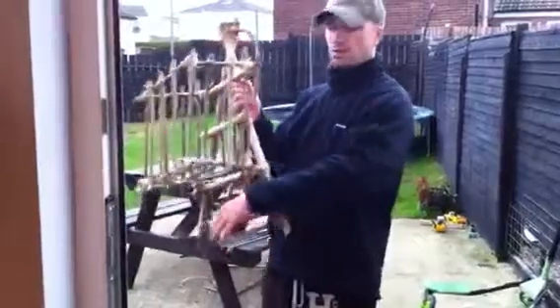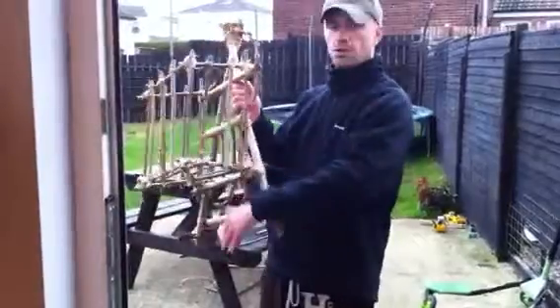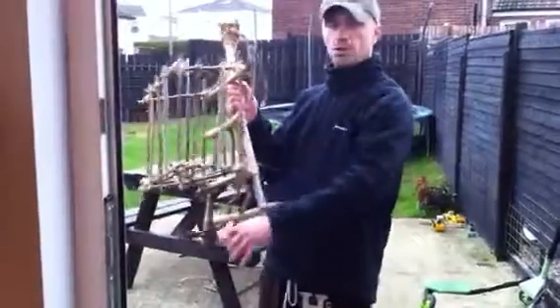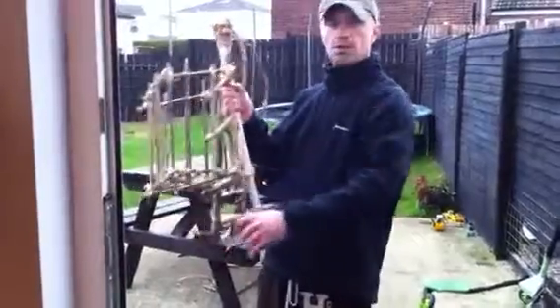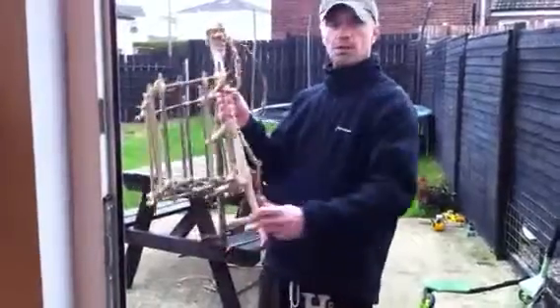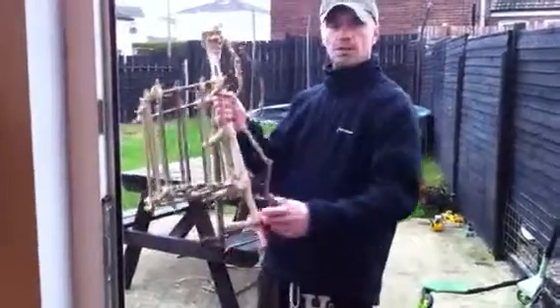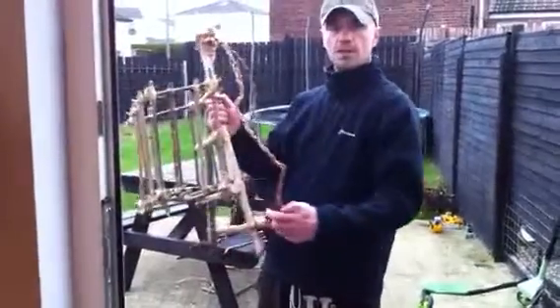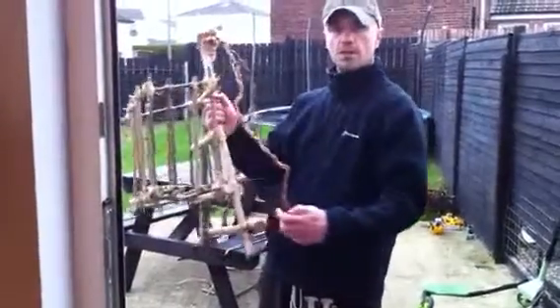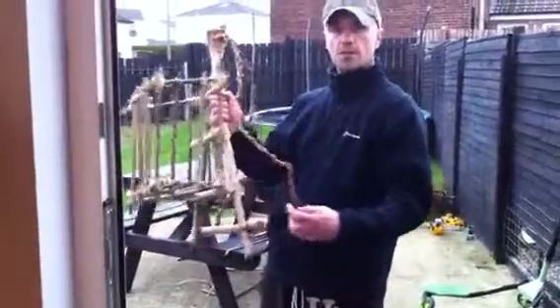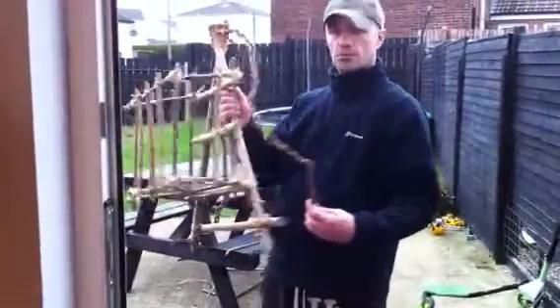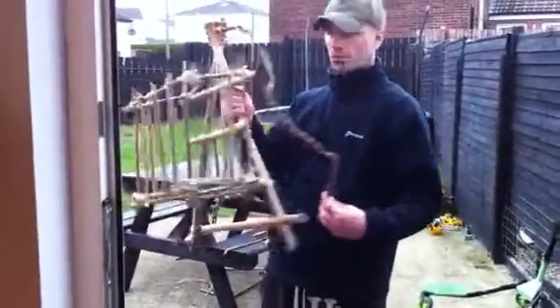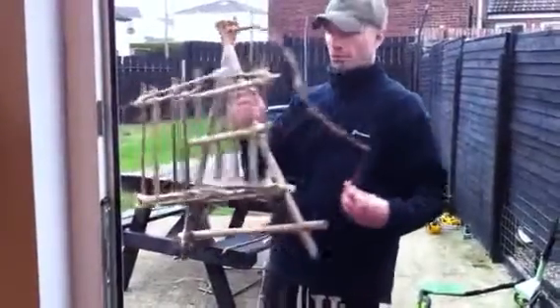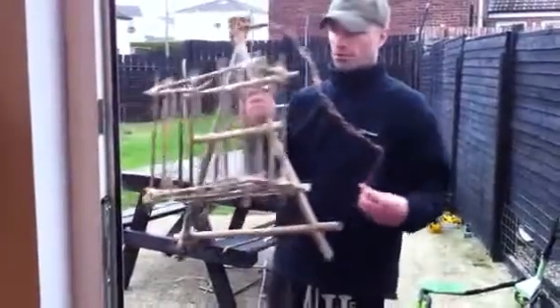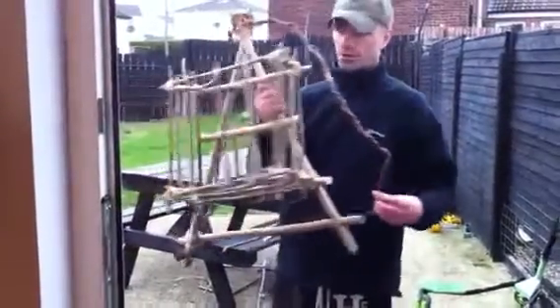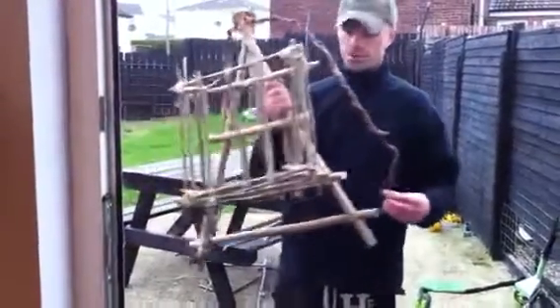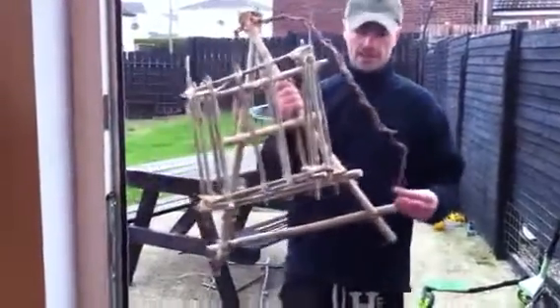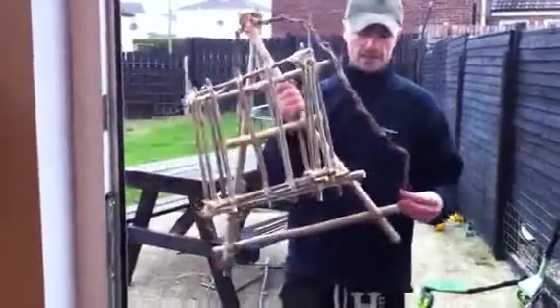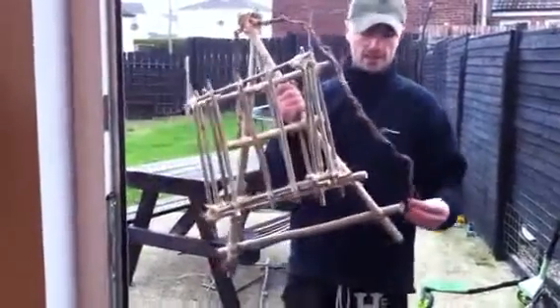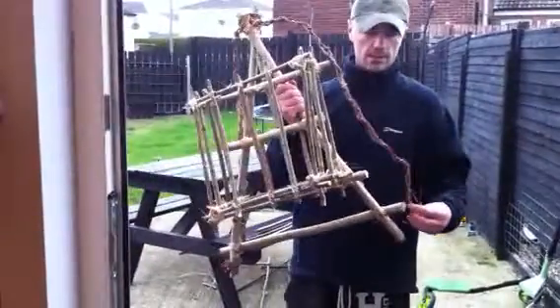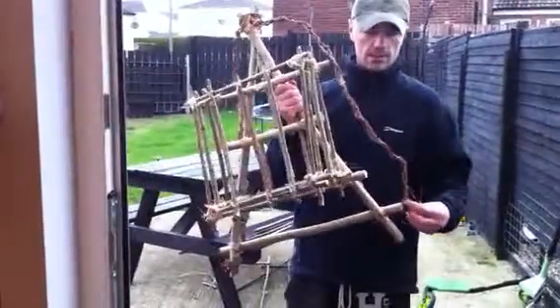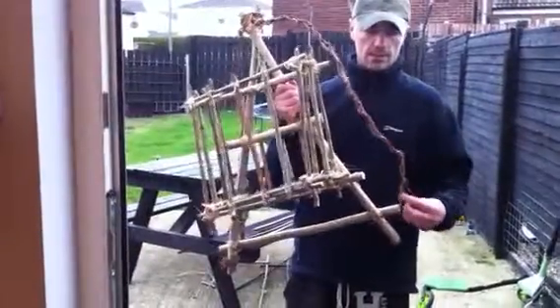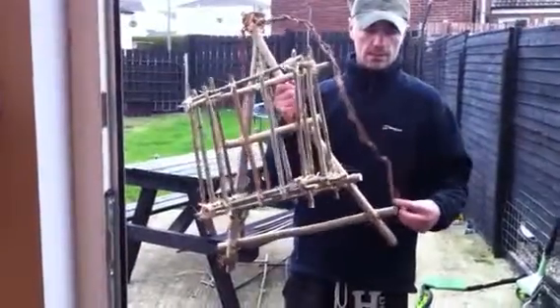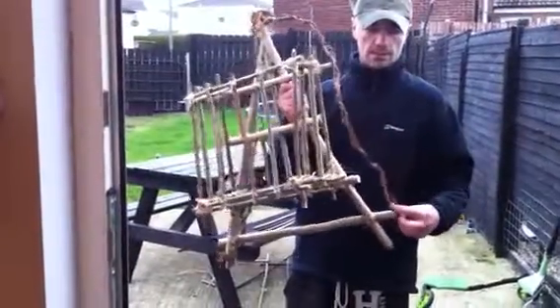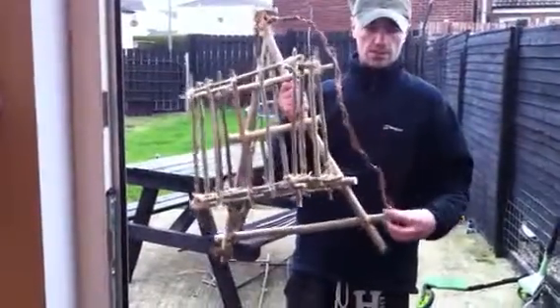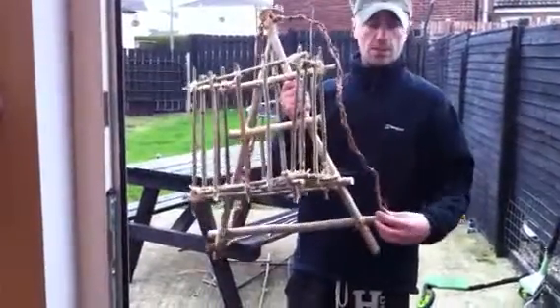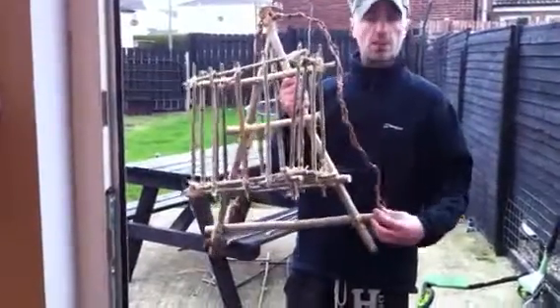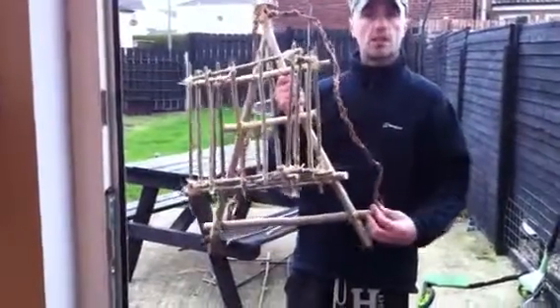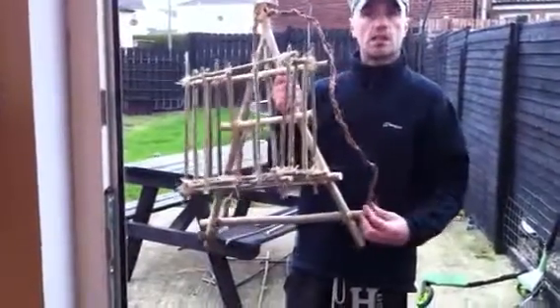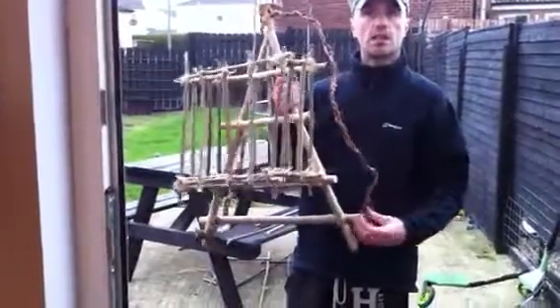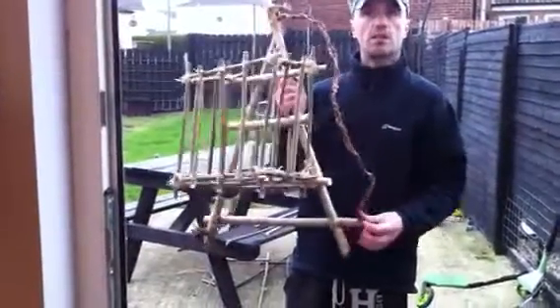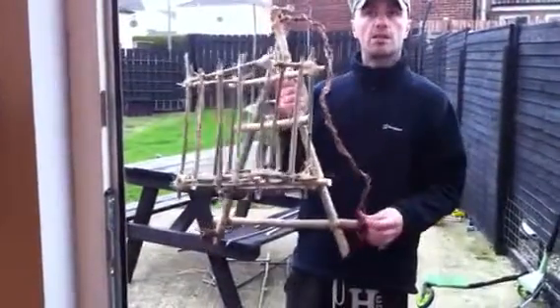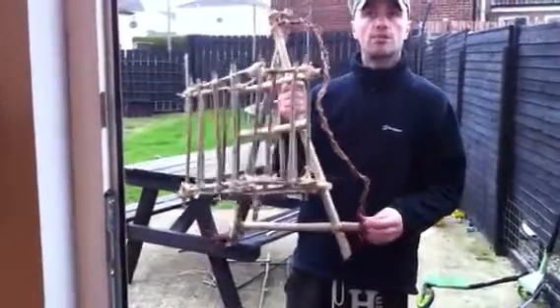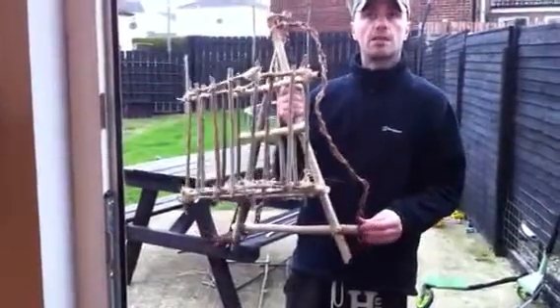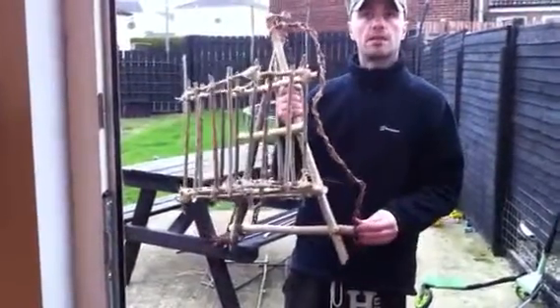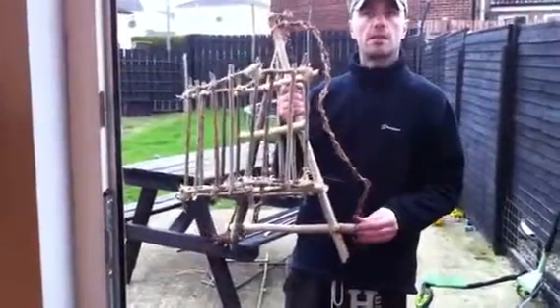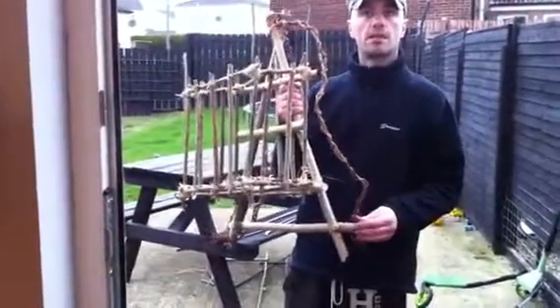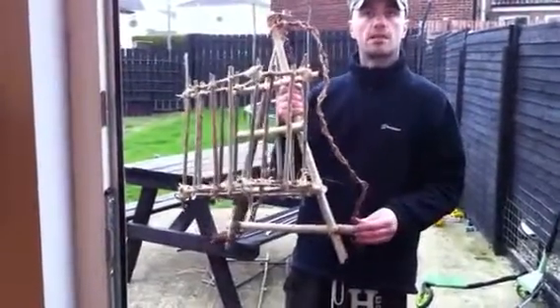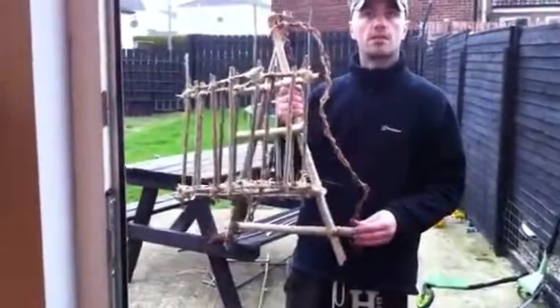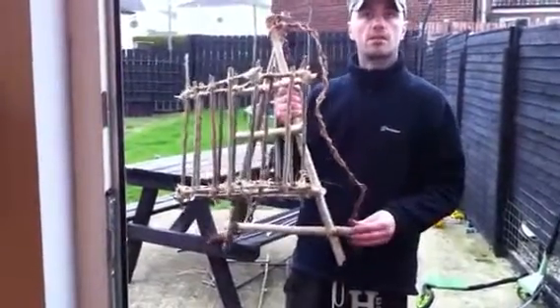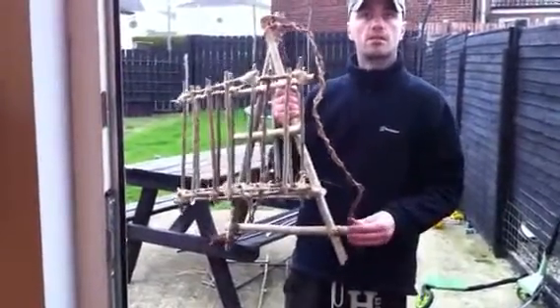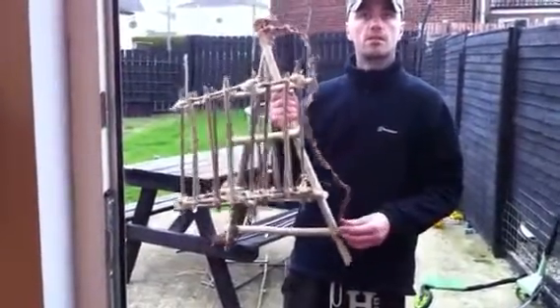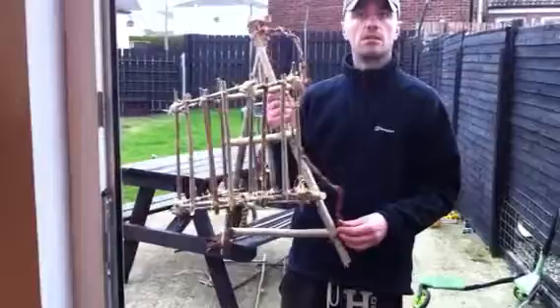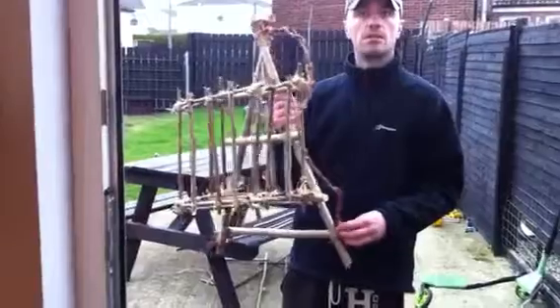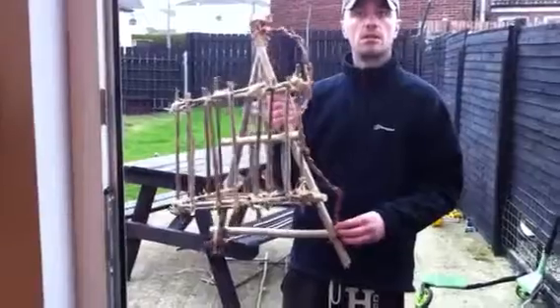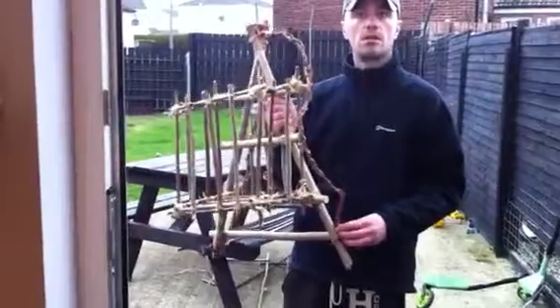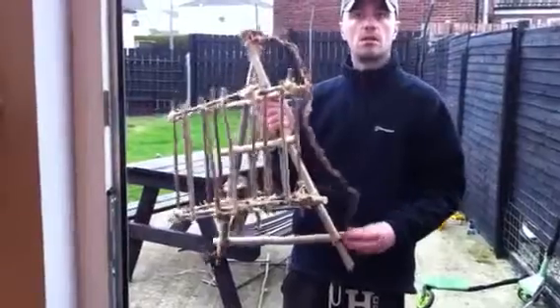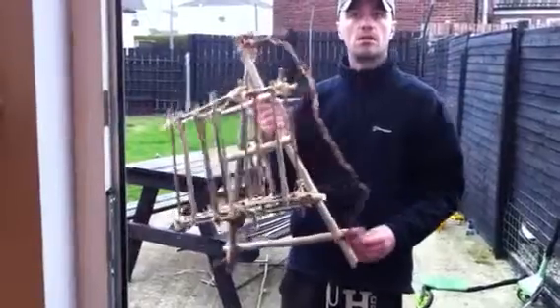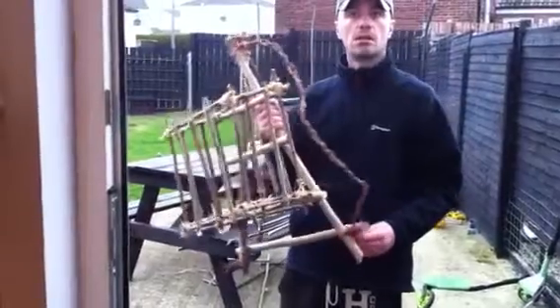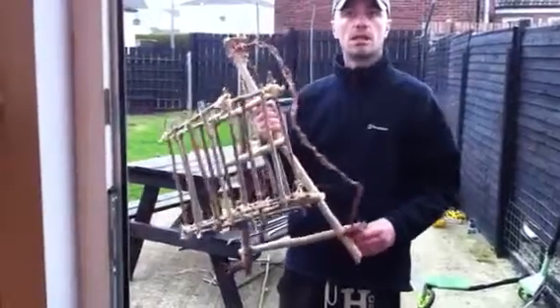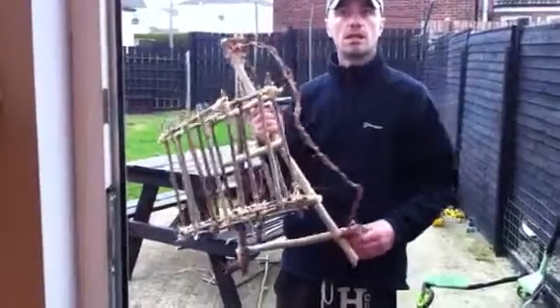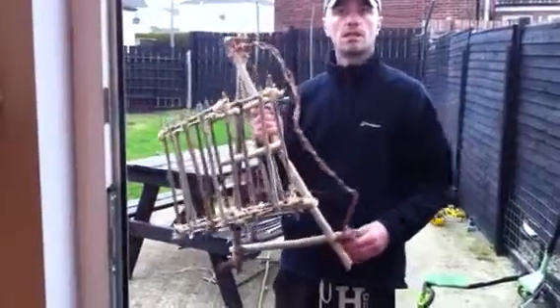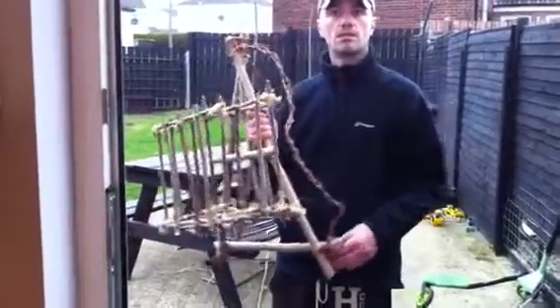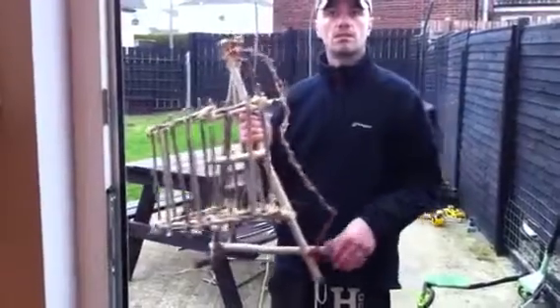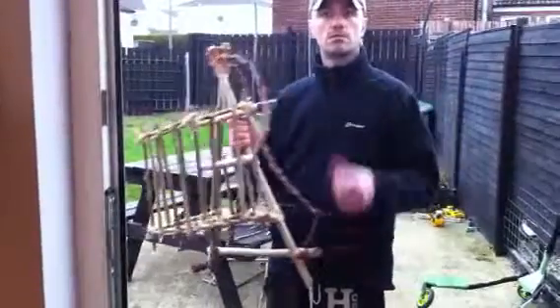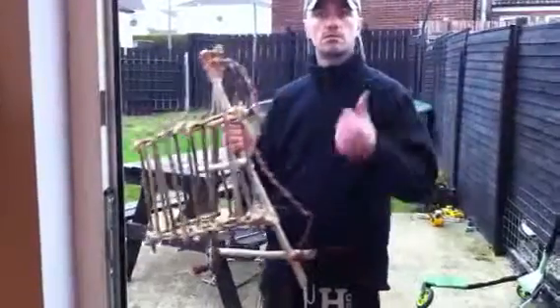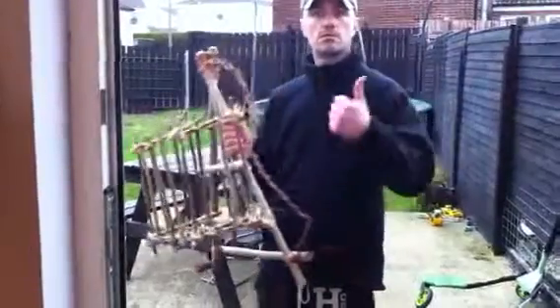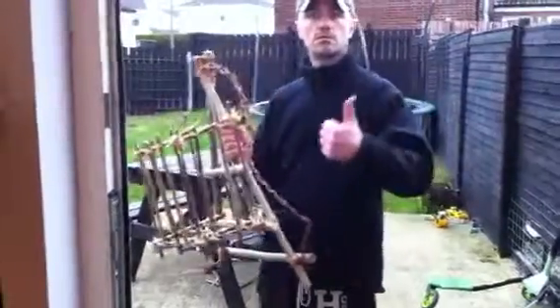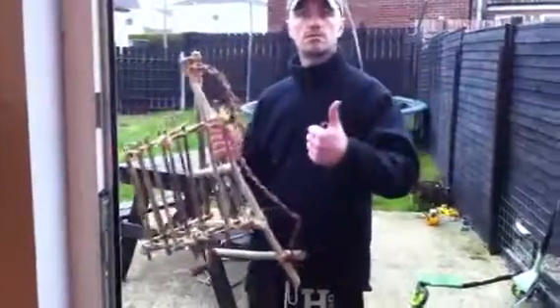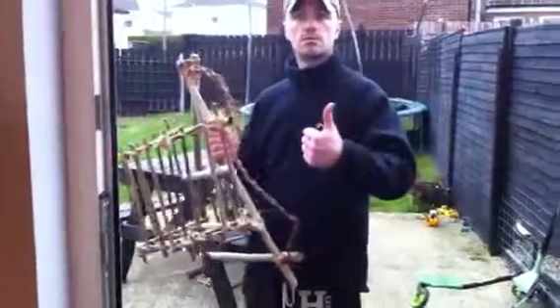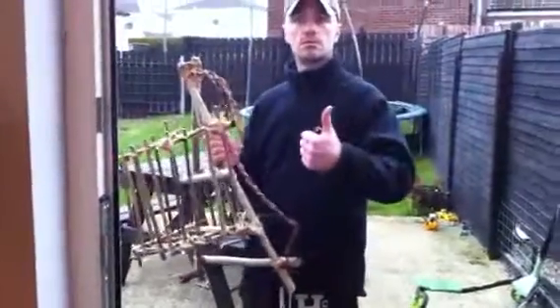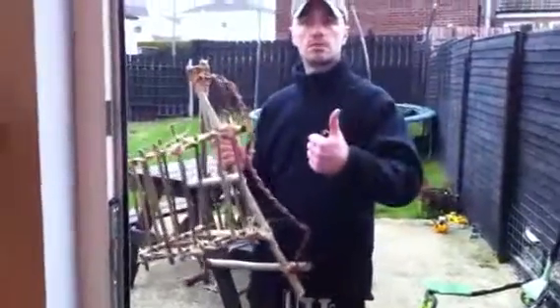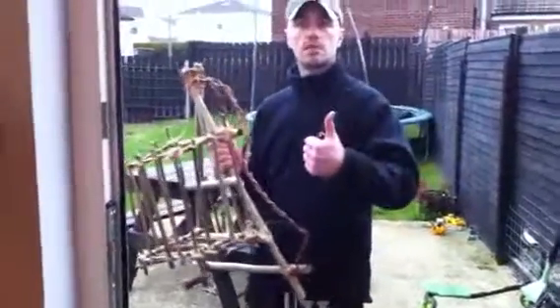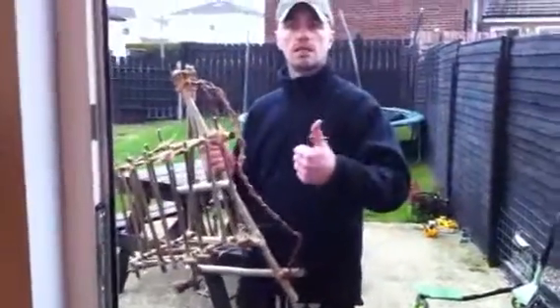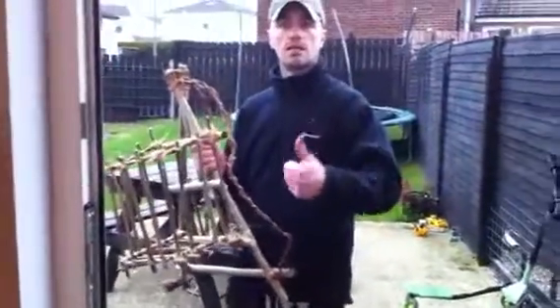I'll do another brief video just about the basket, and I'll show you — I'll tell you how I made that there. Ok guys, yeah.